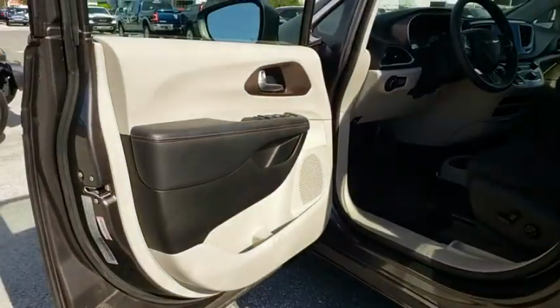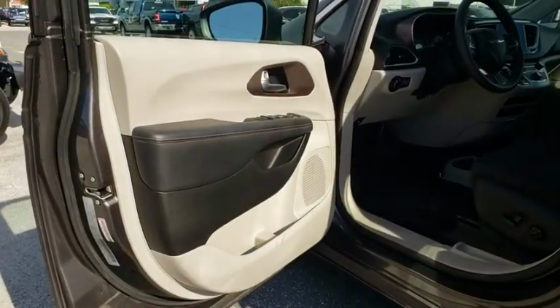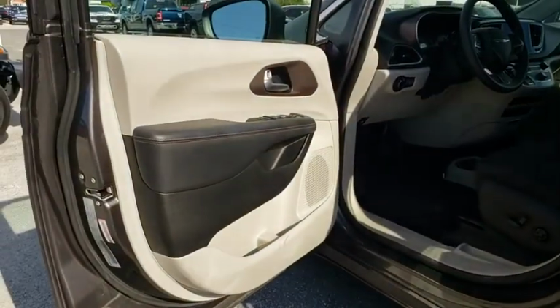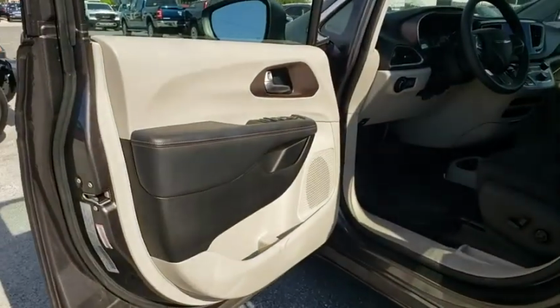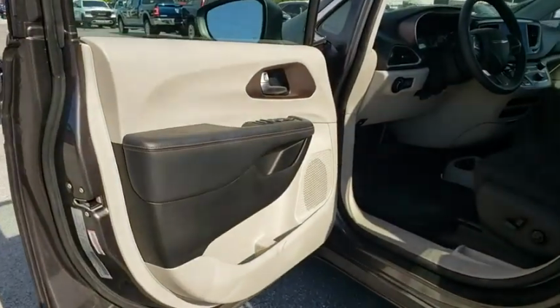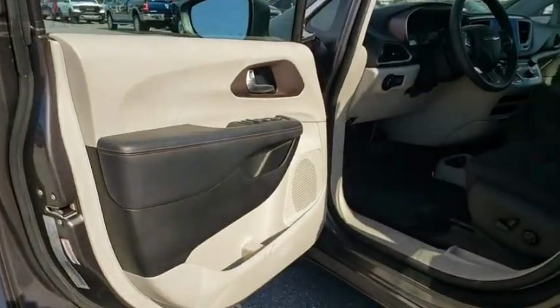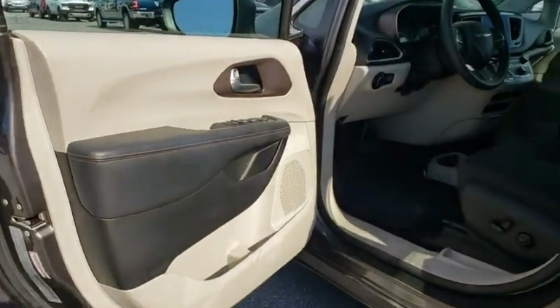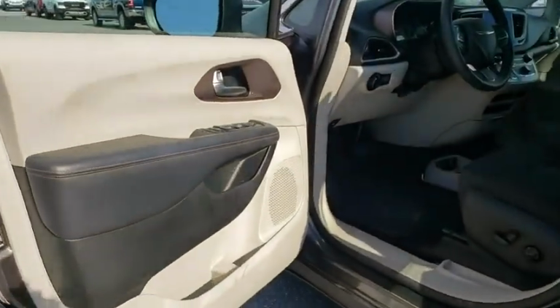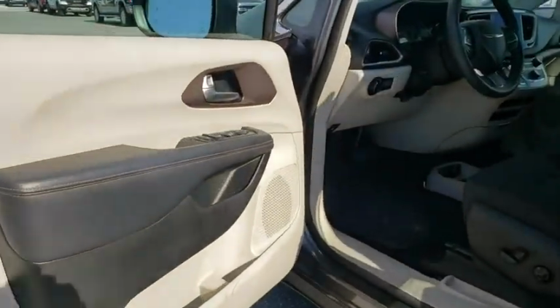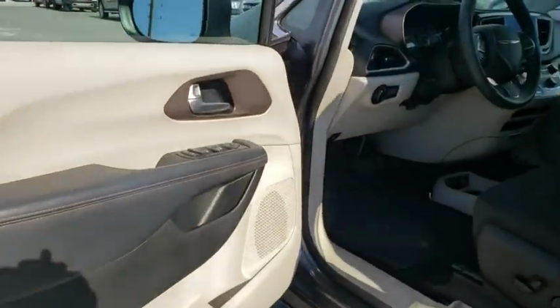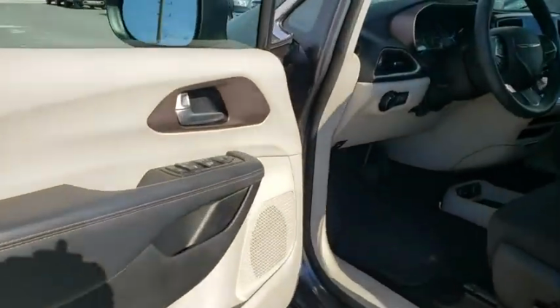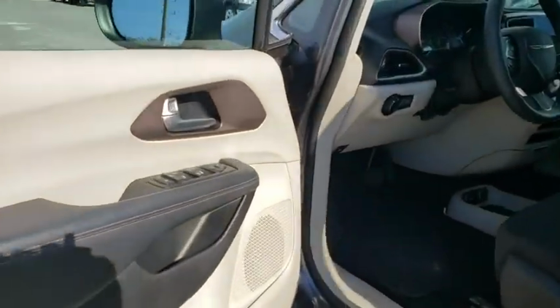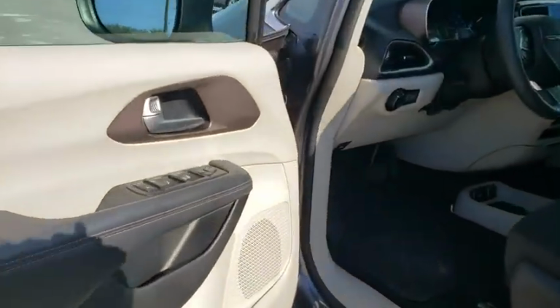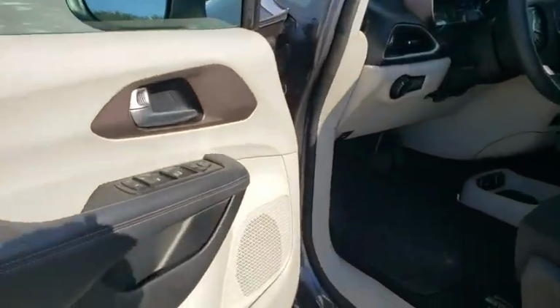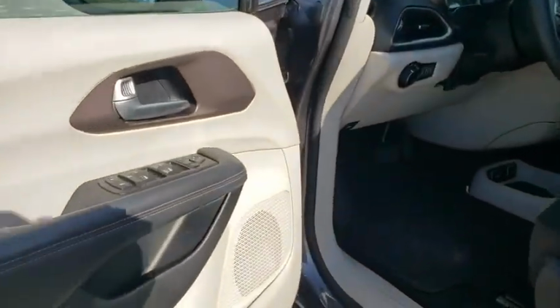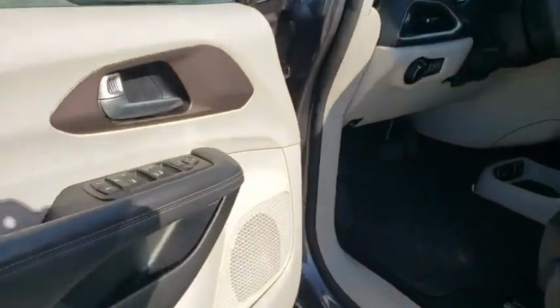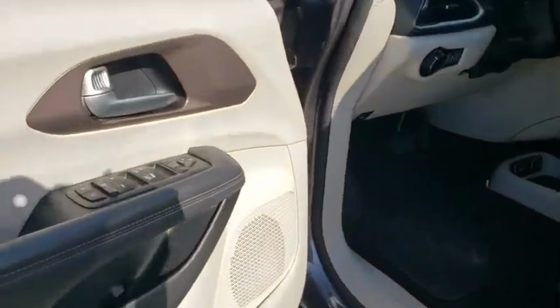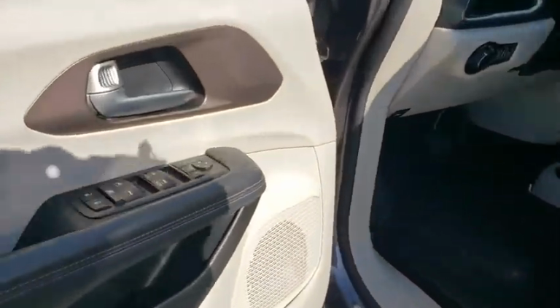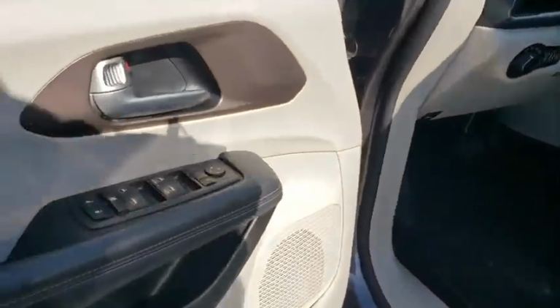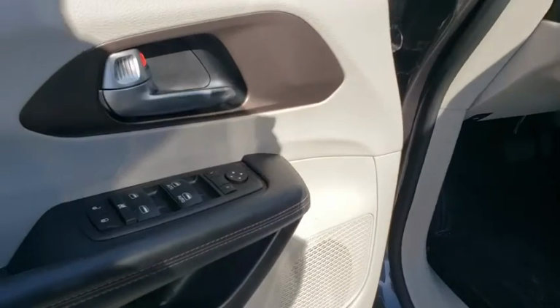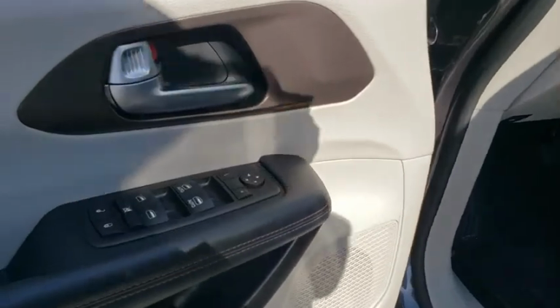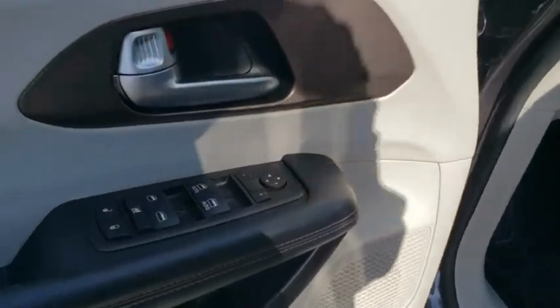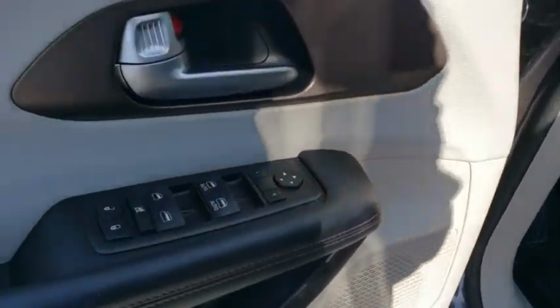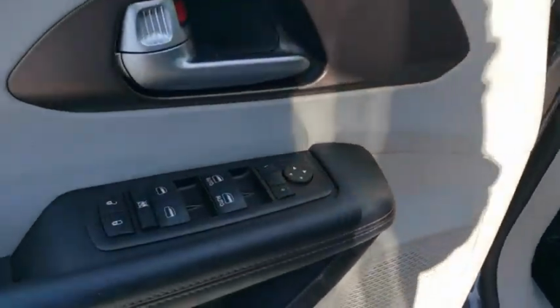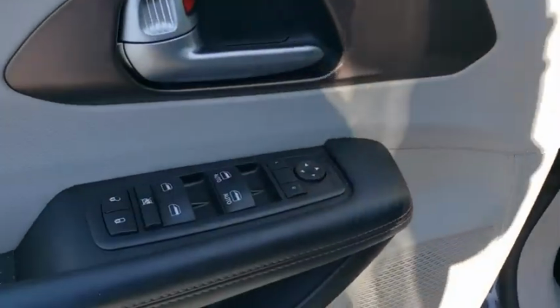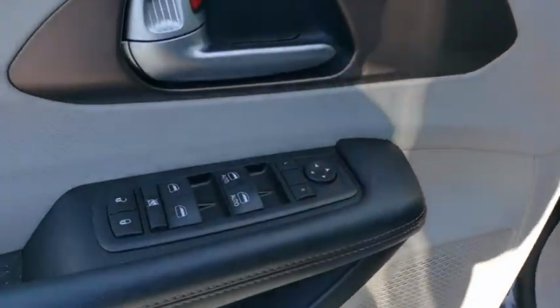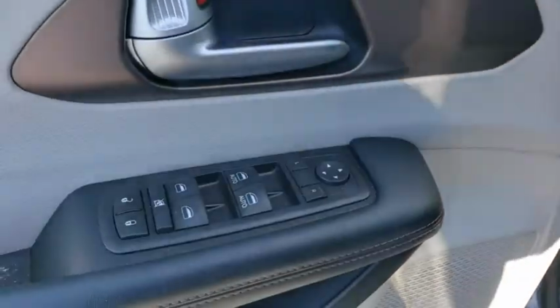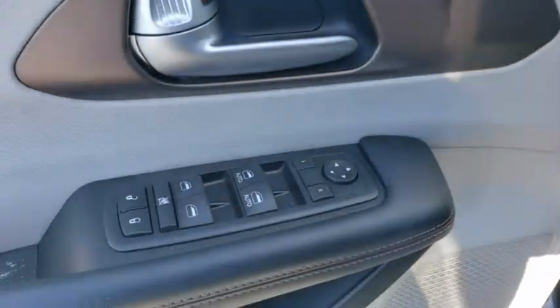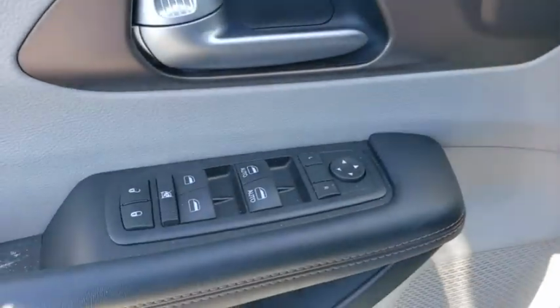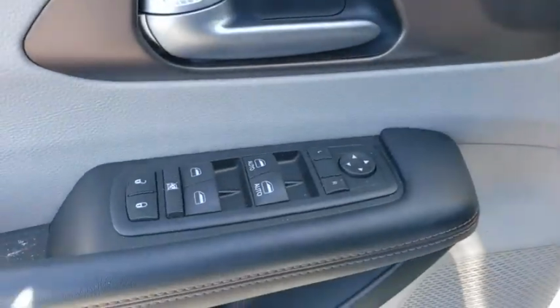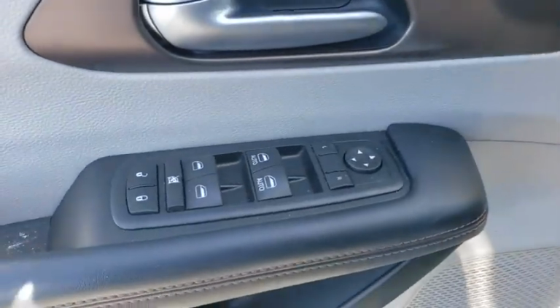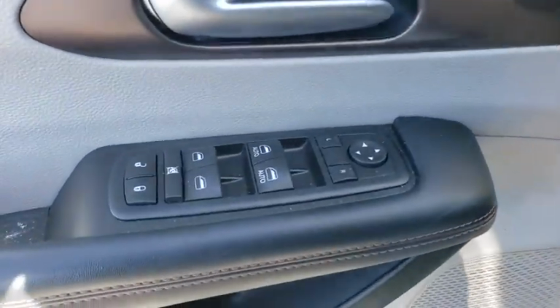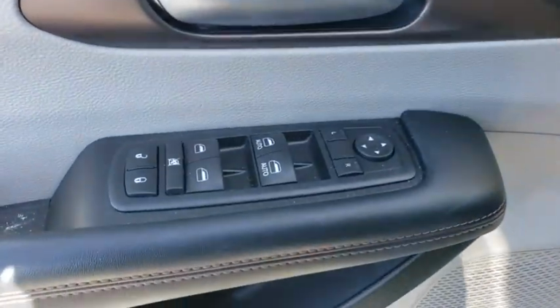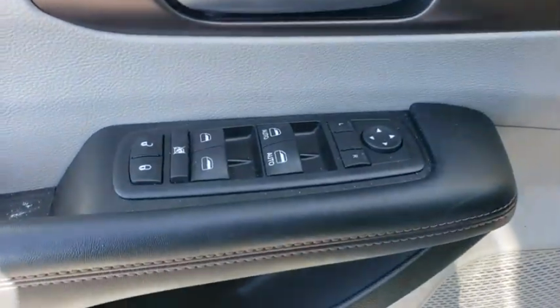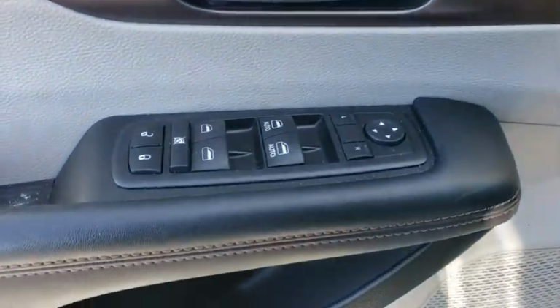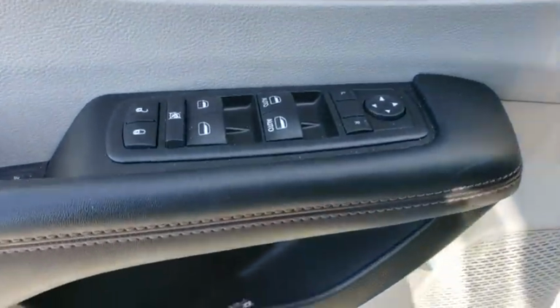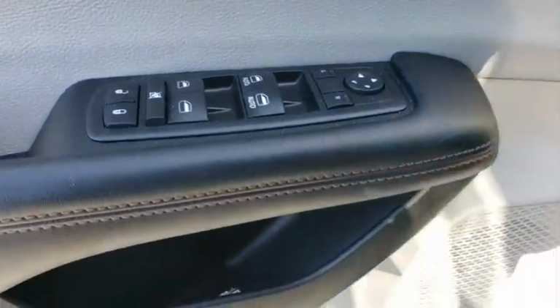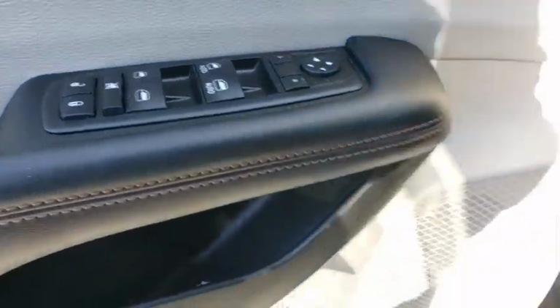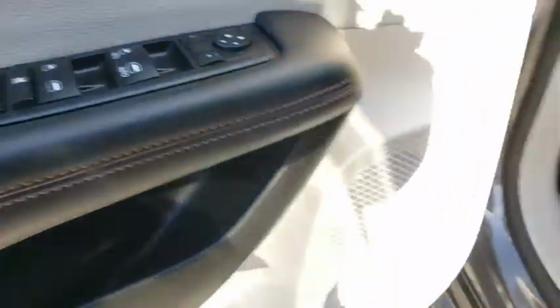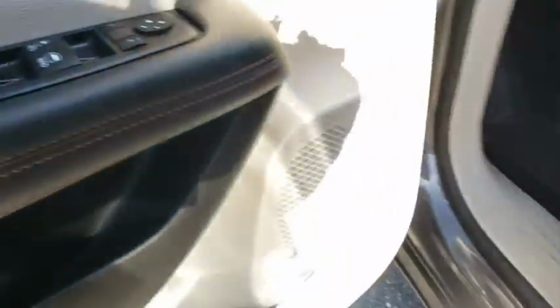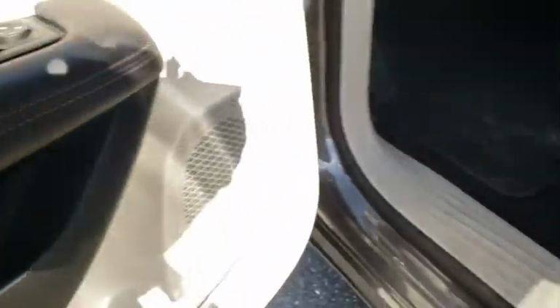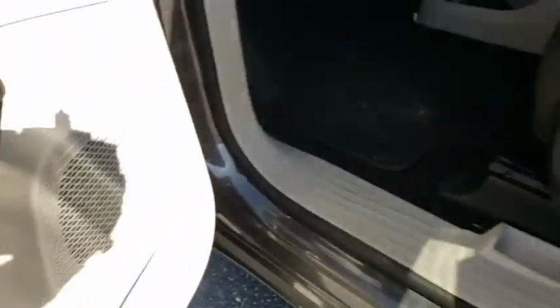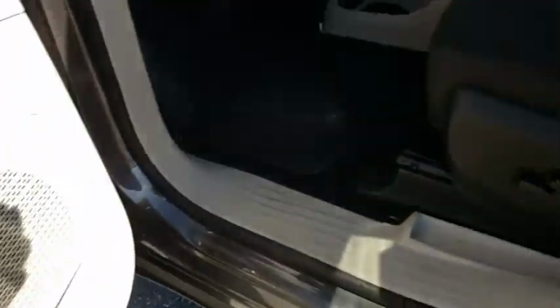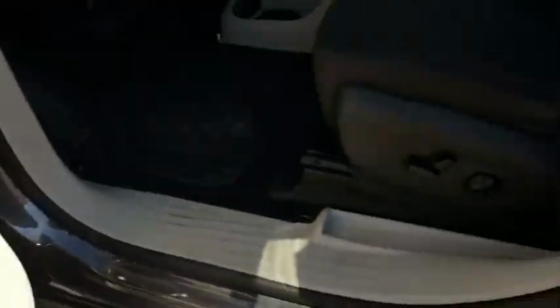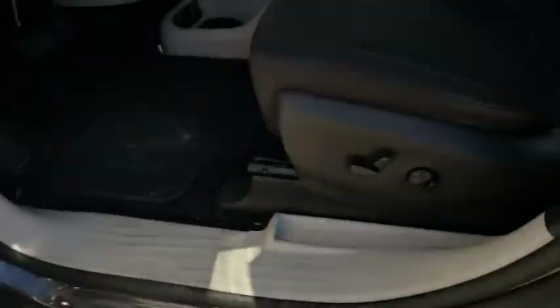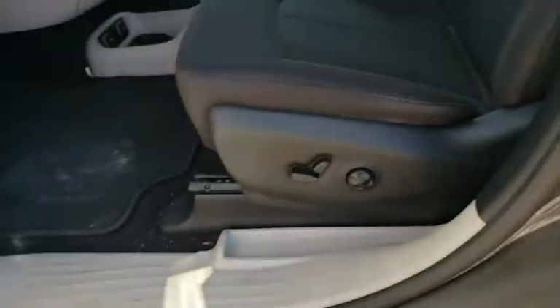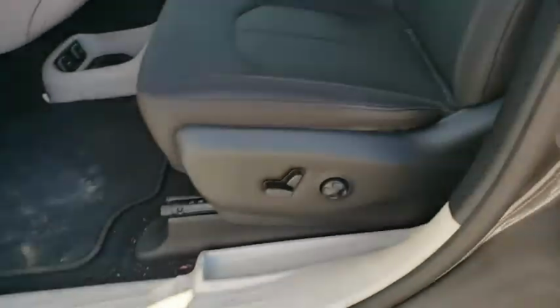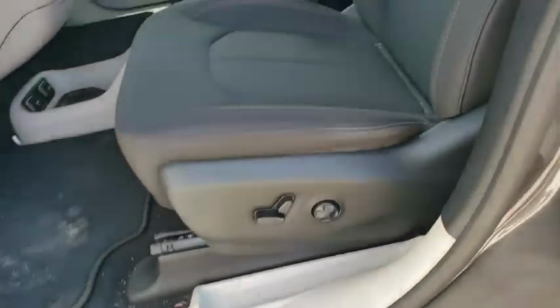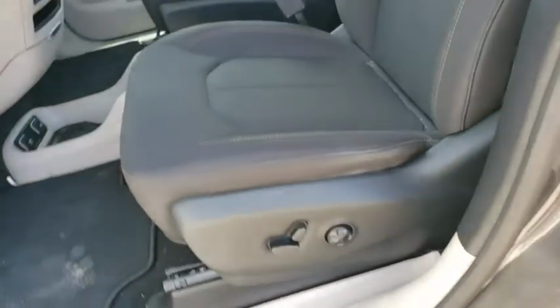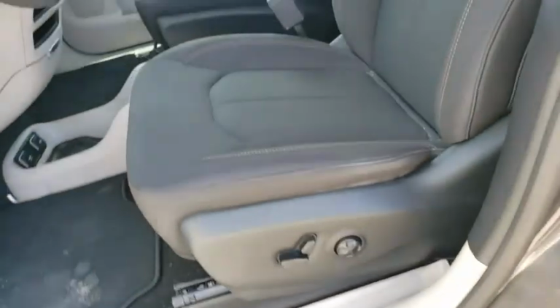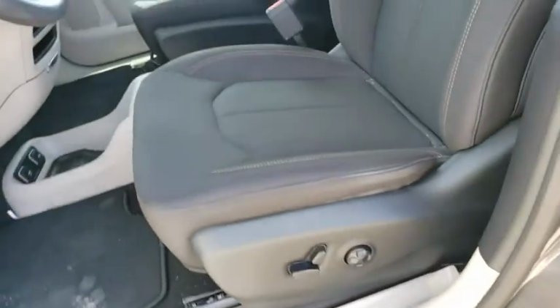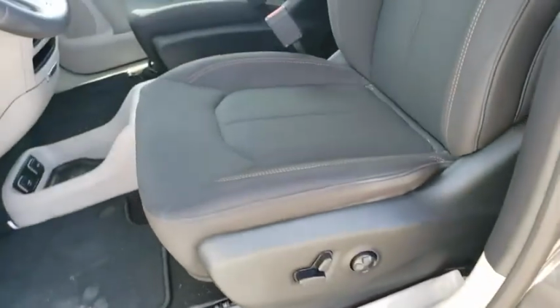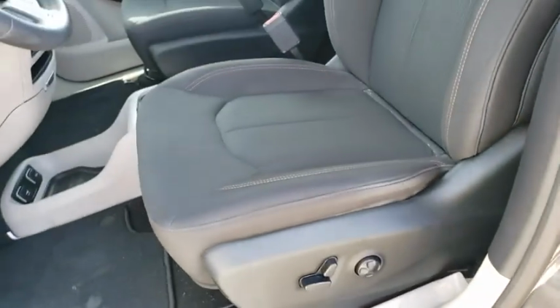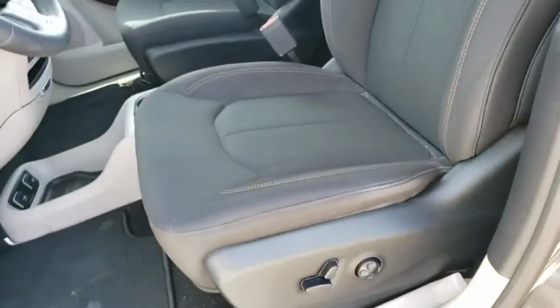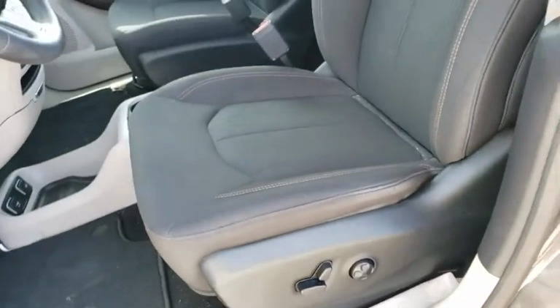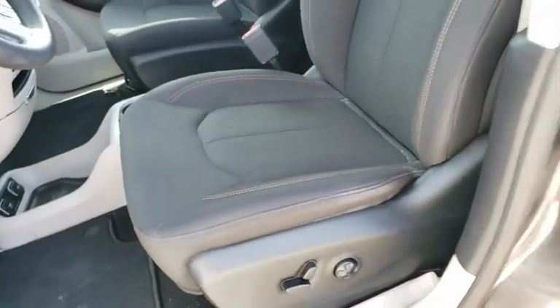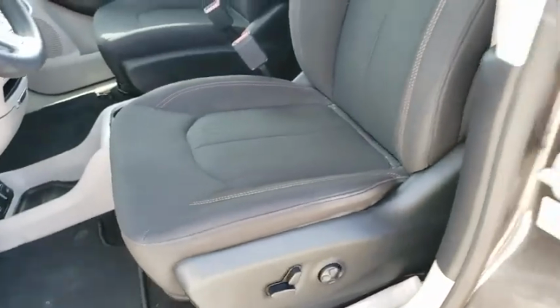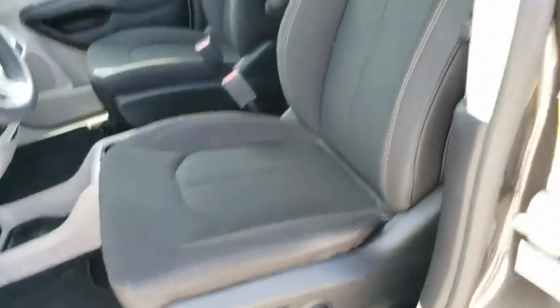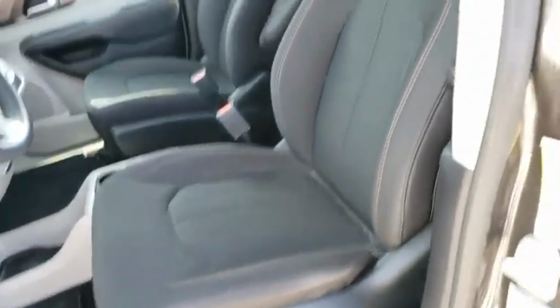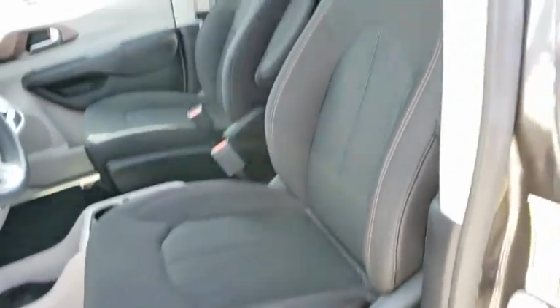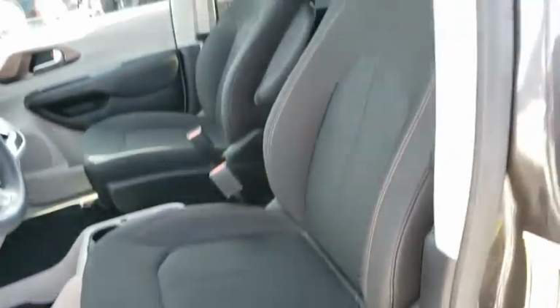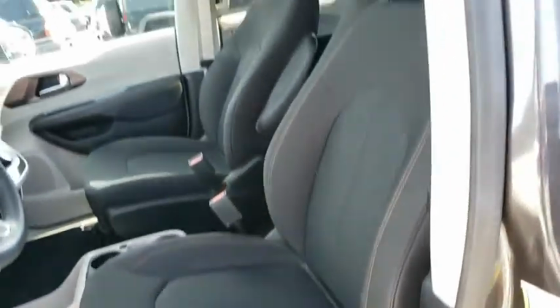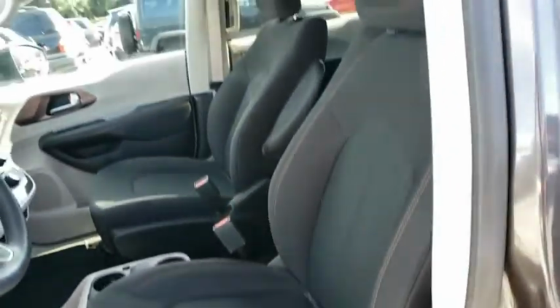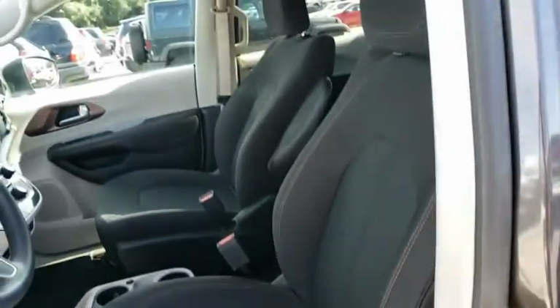MP3 player, power door locks. Take this vehicle for a spin and see why so many shoppers are now proud owners.